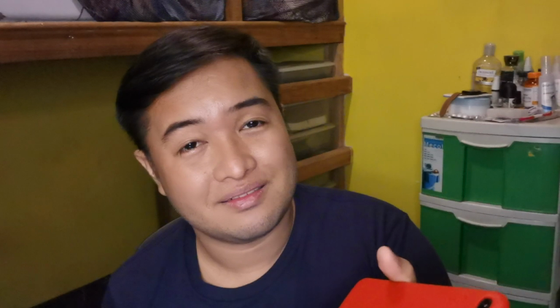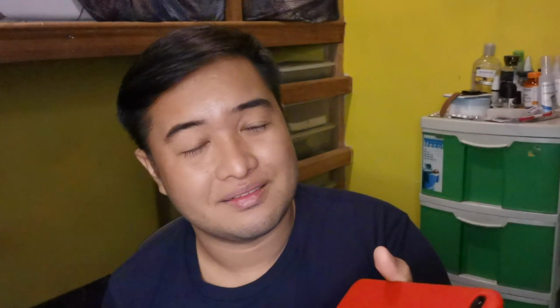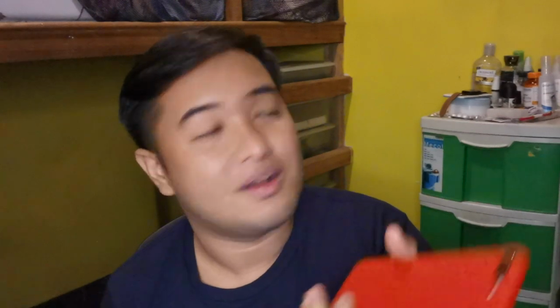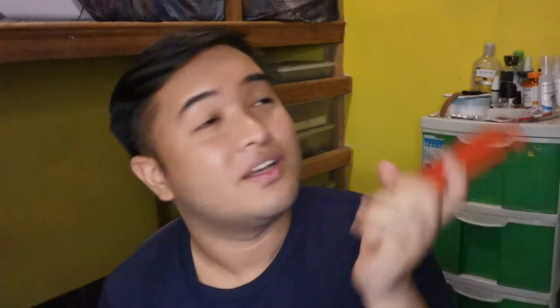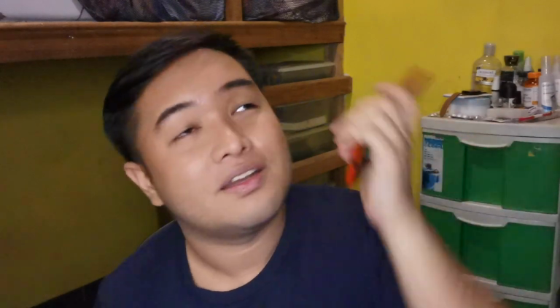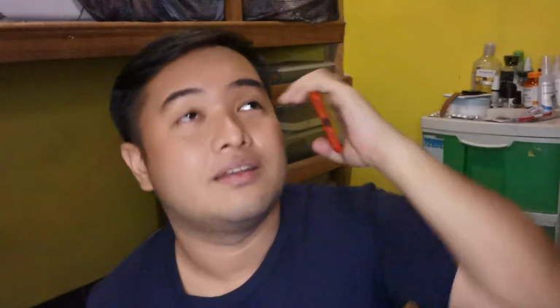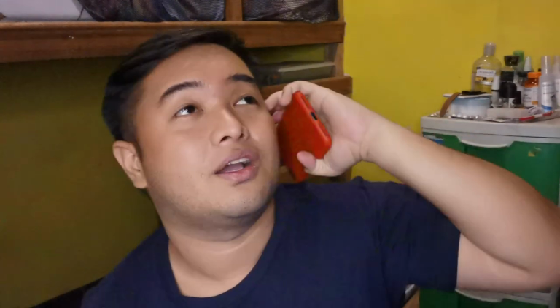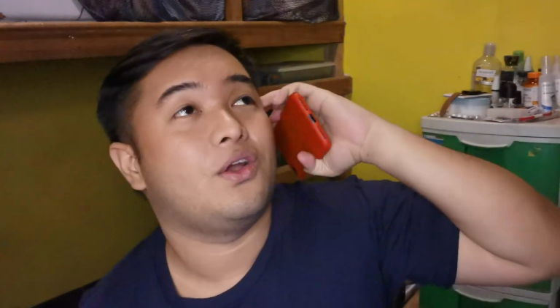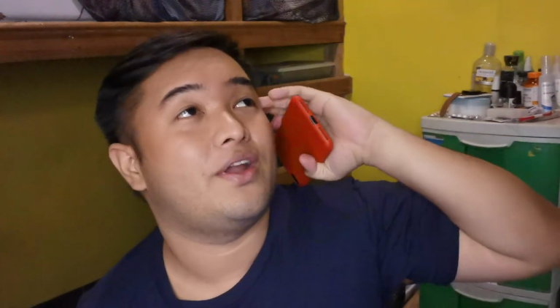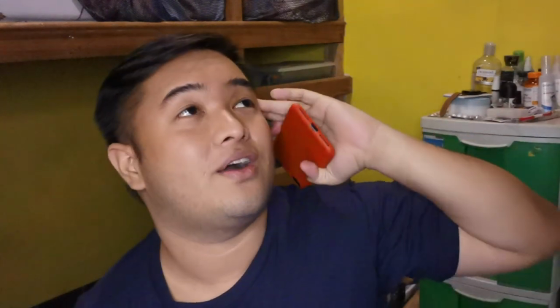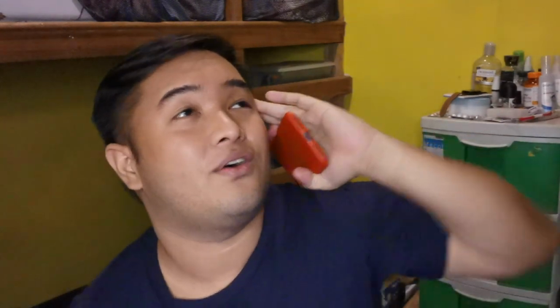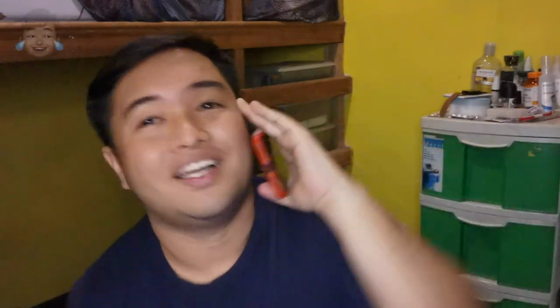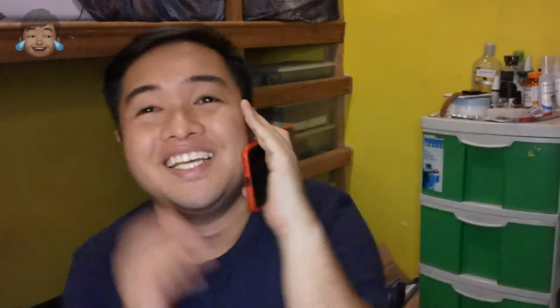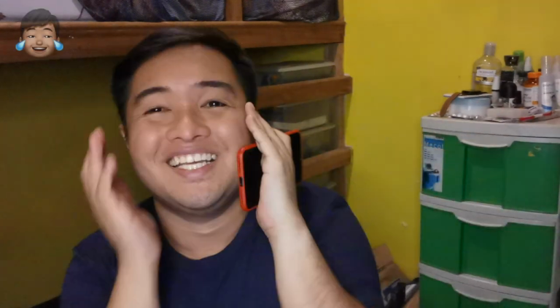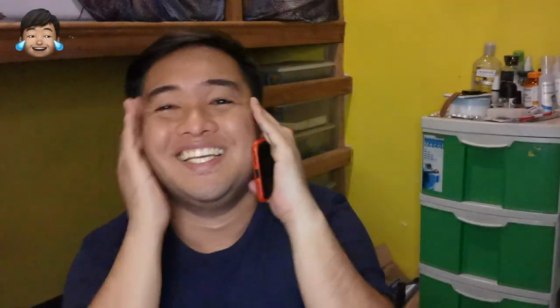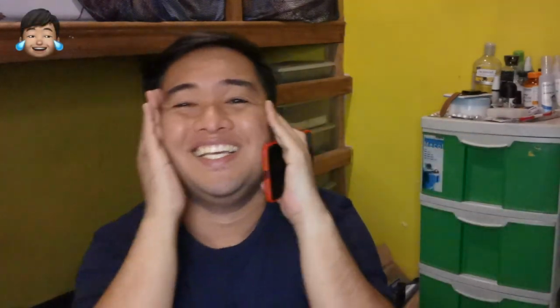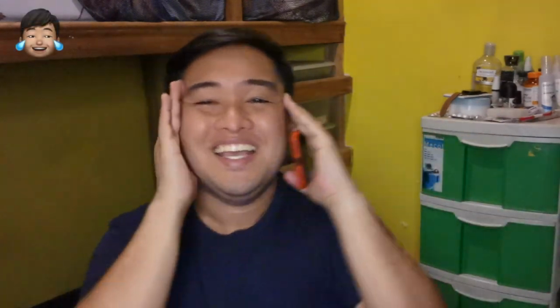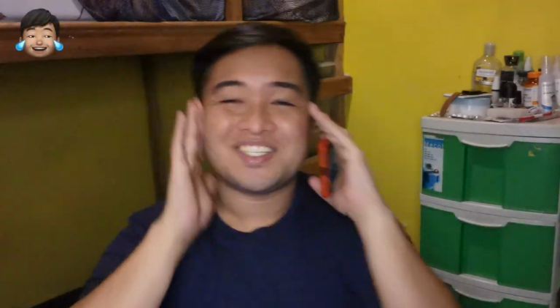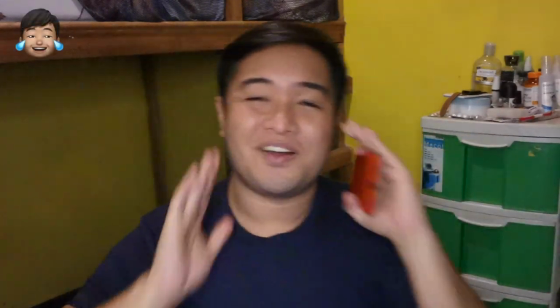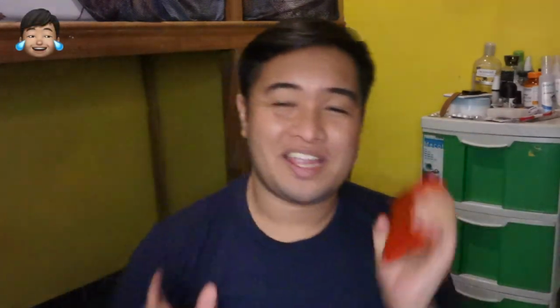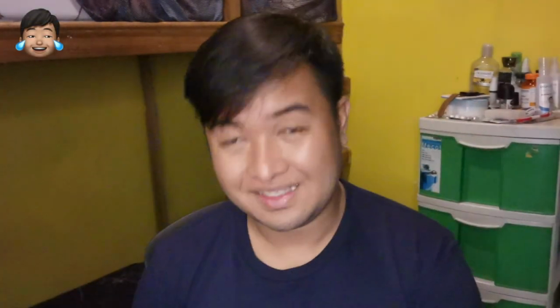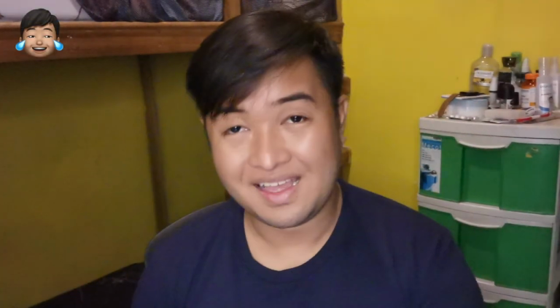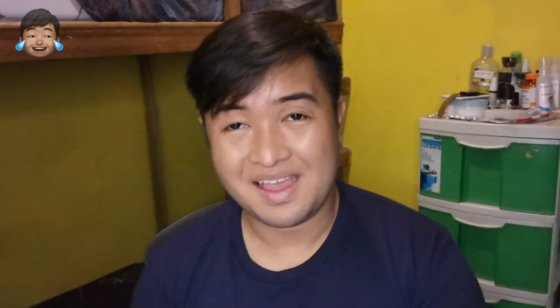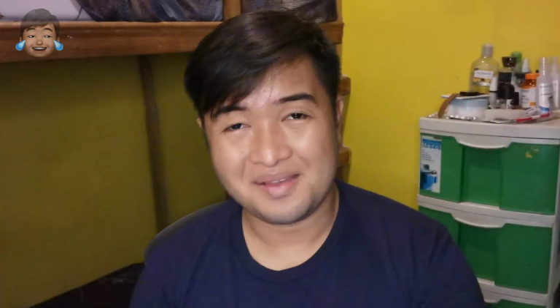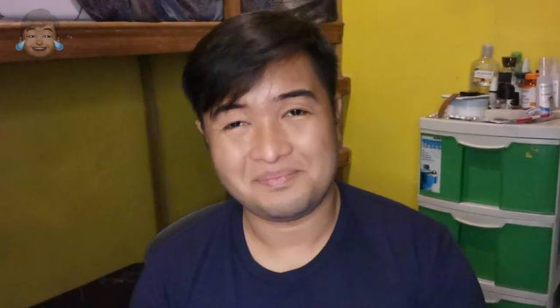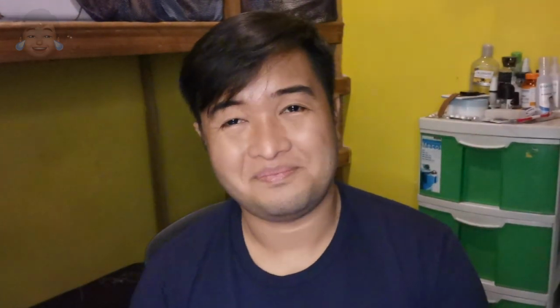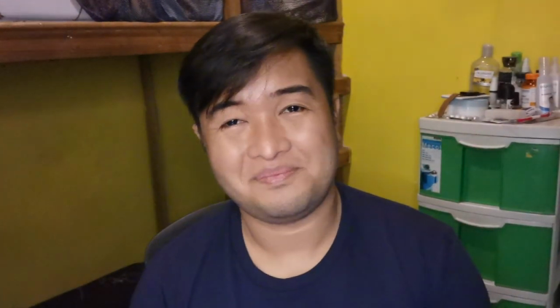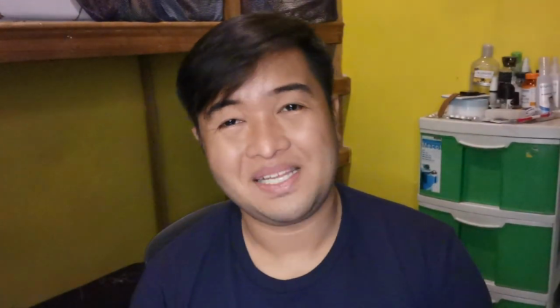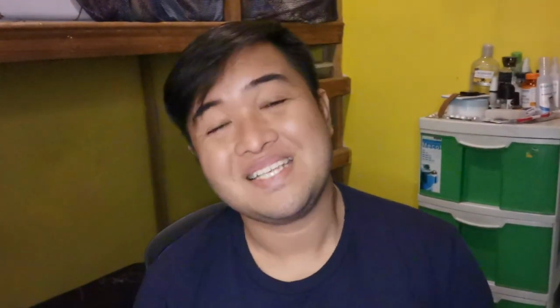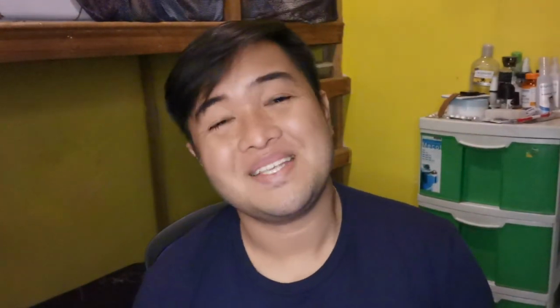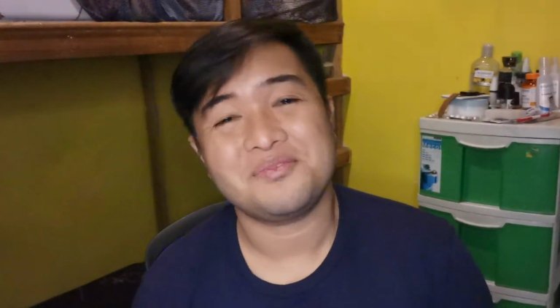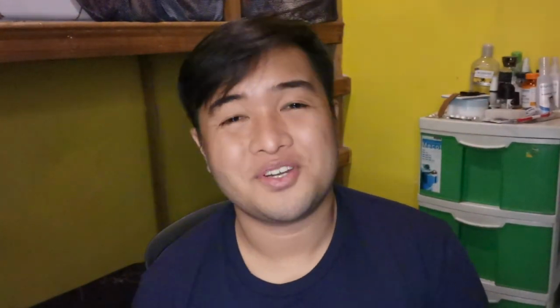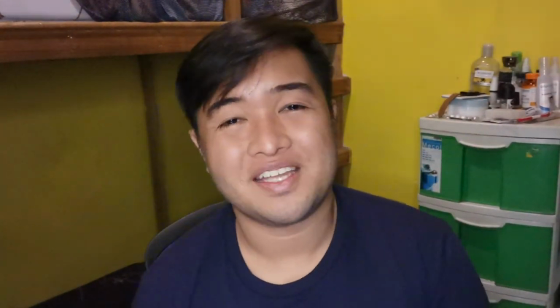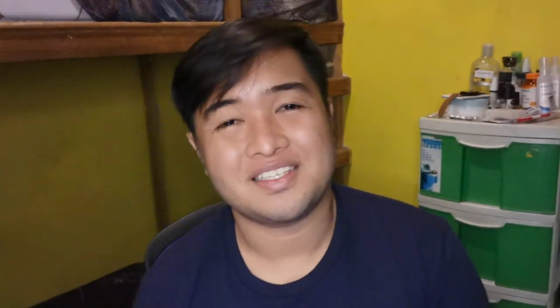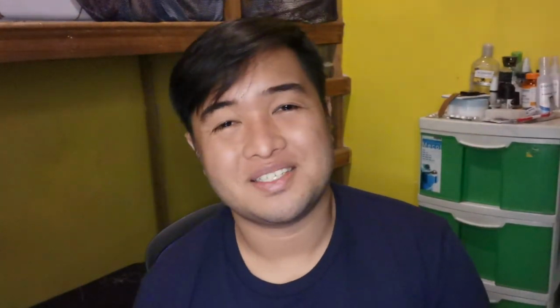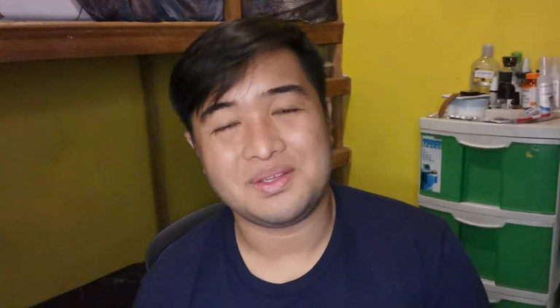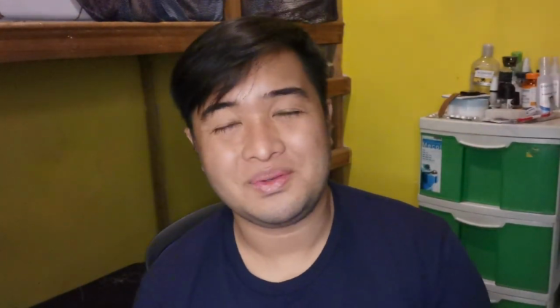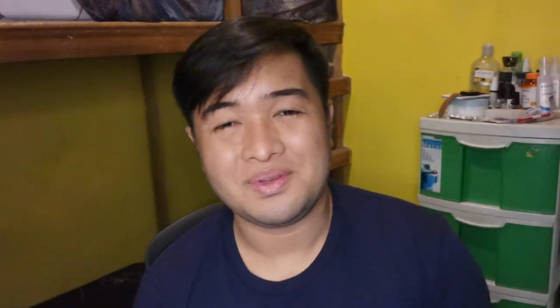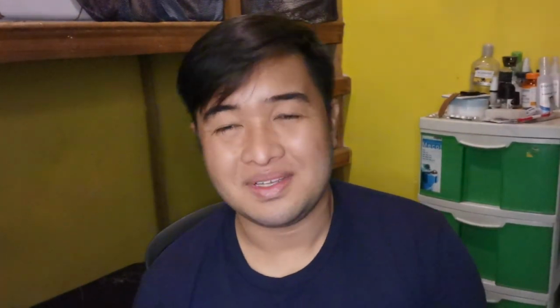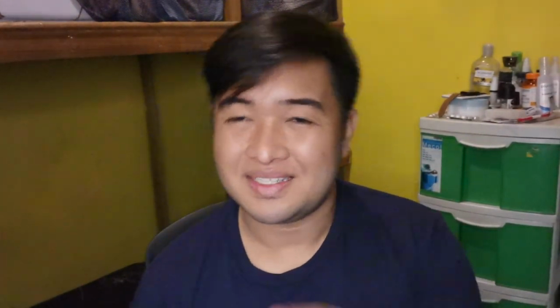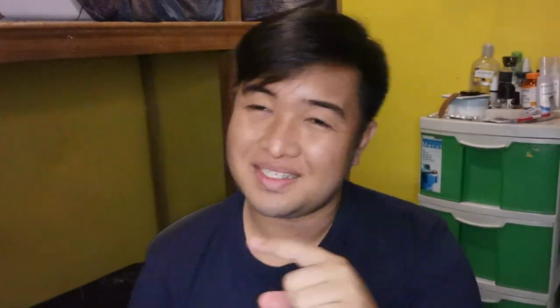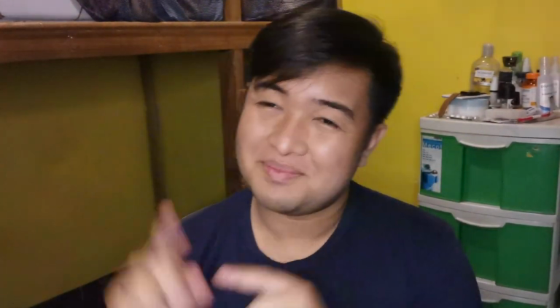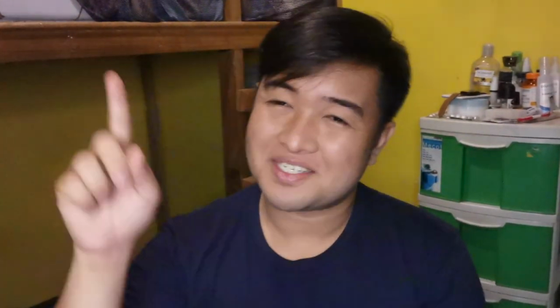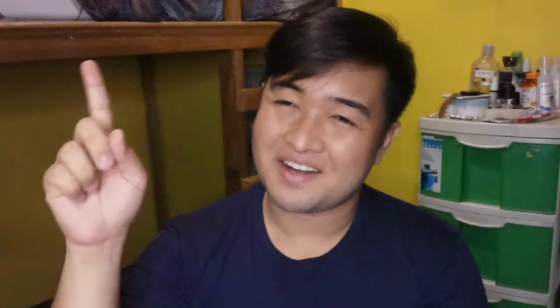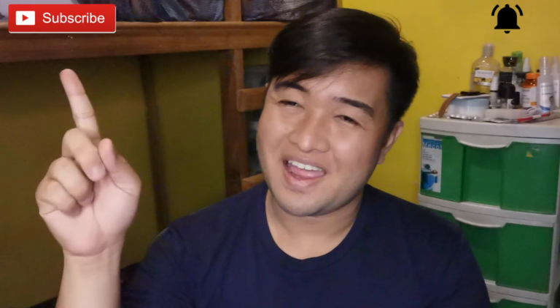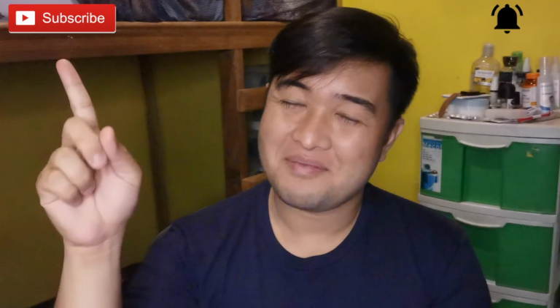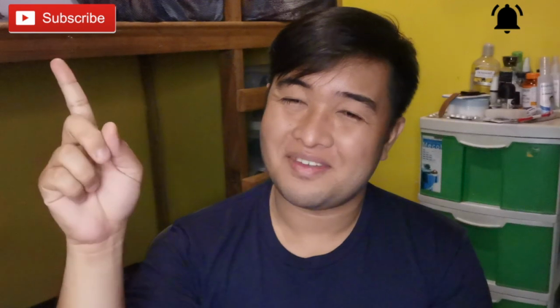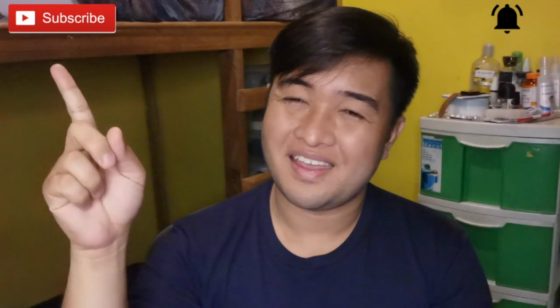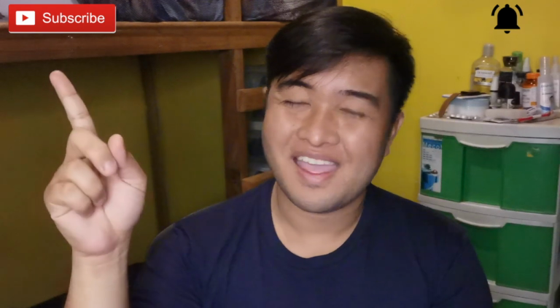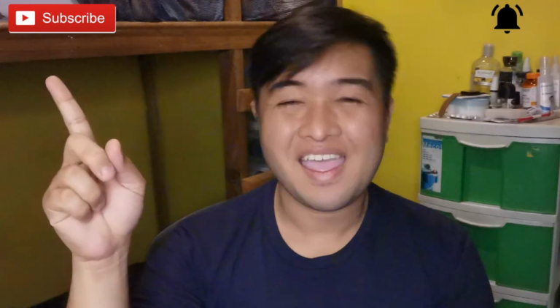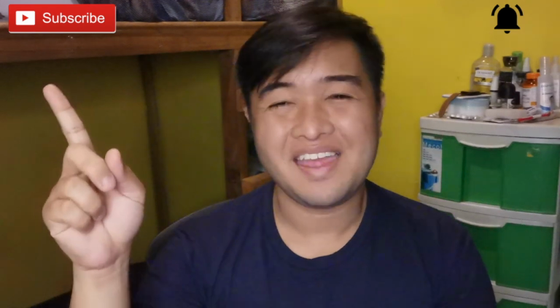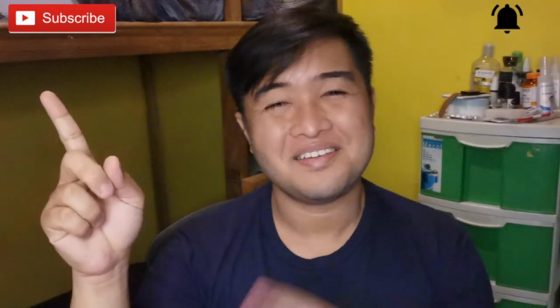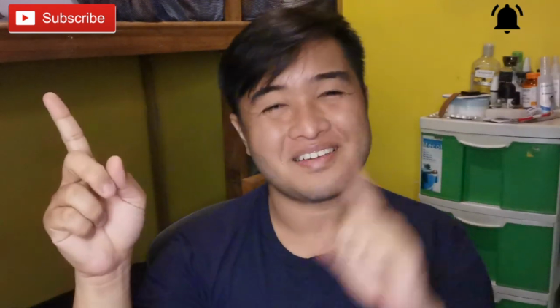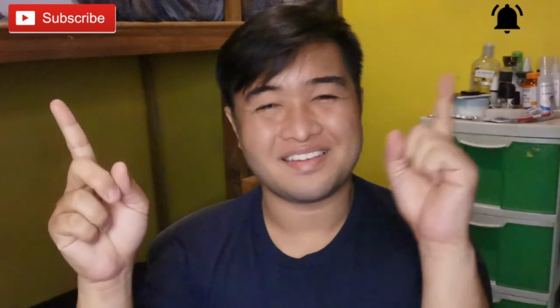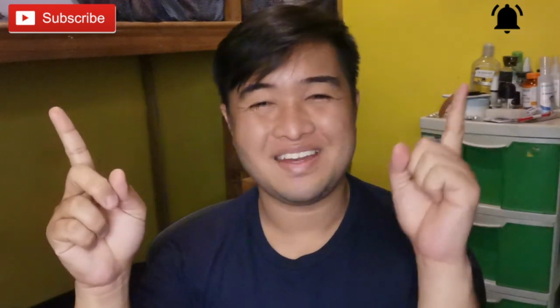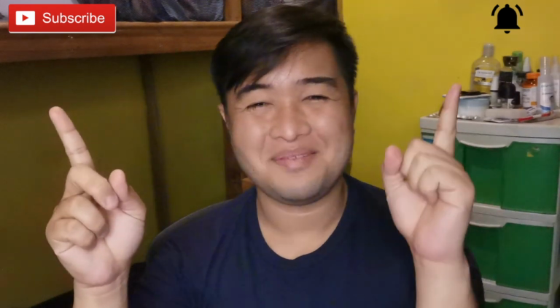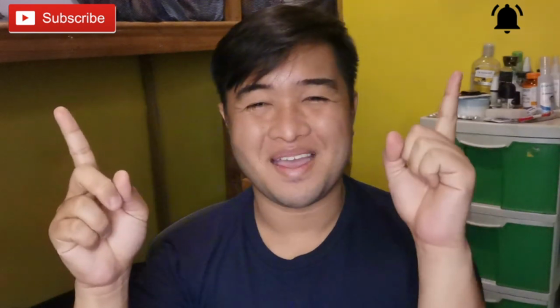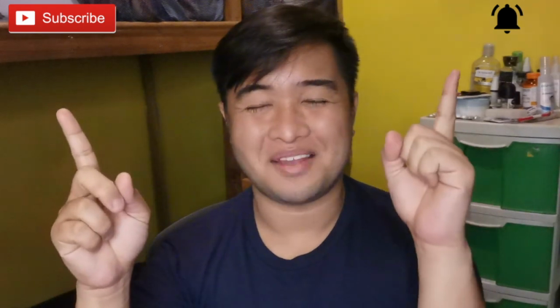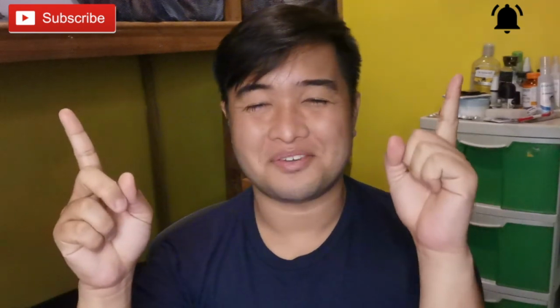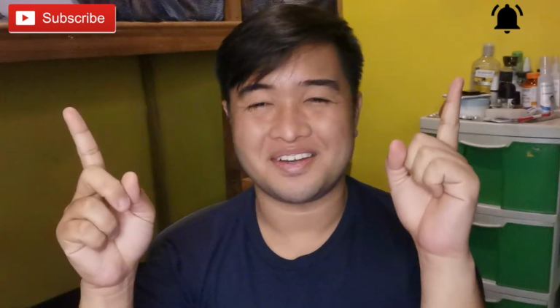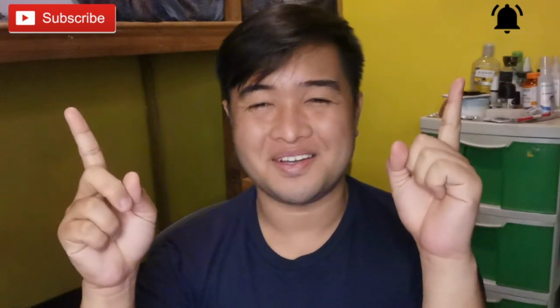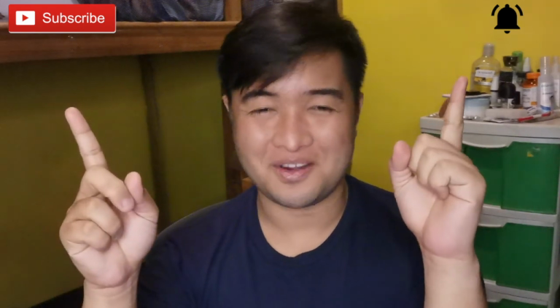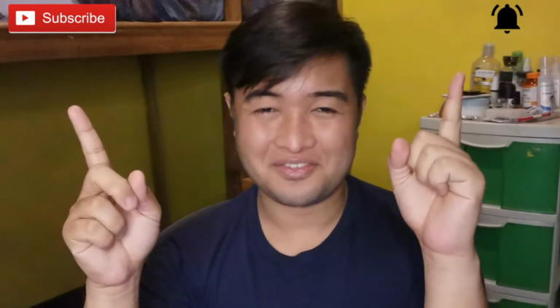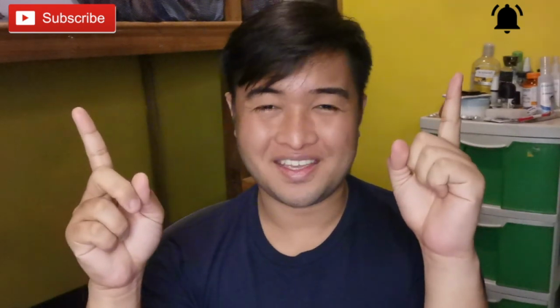I'm bleeding. Sorry. Please don't forget to subscribe and ring the bell for your notifications.